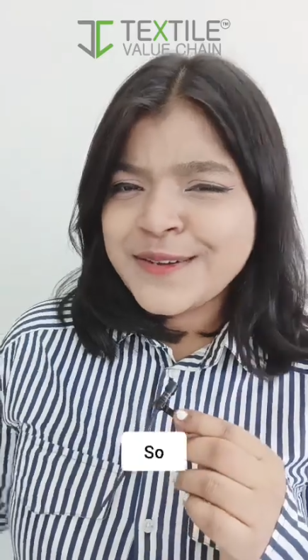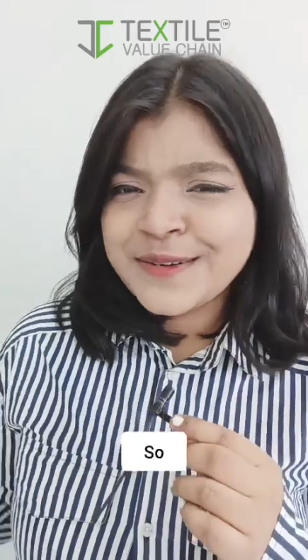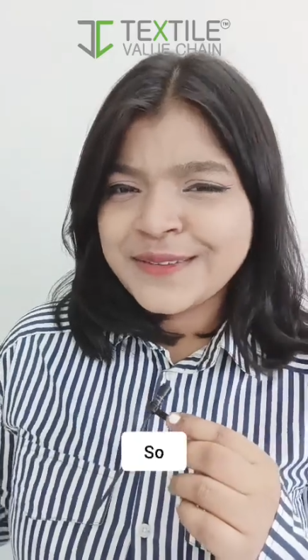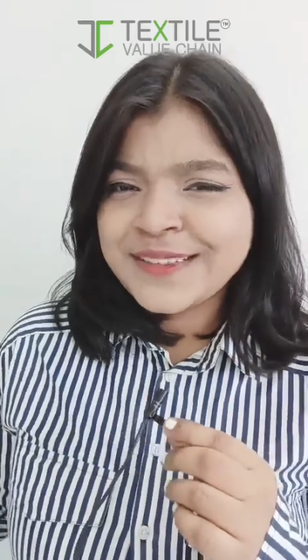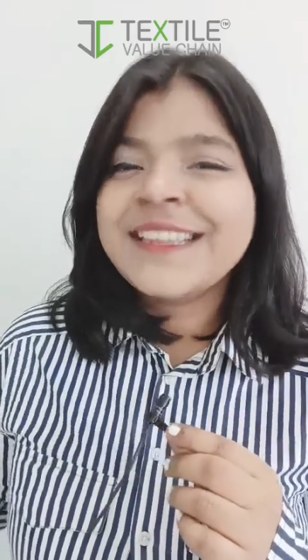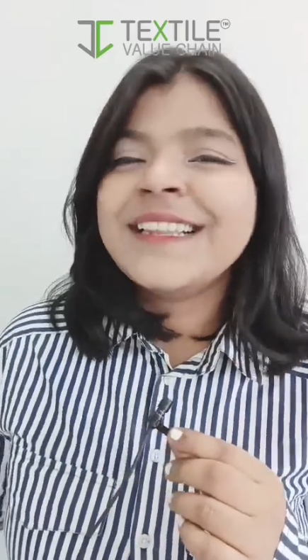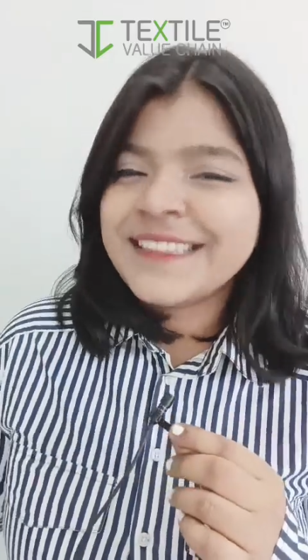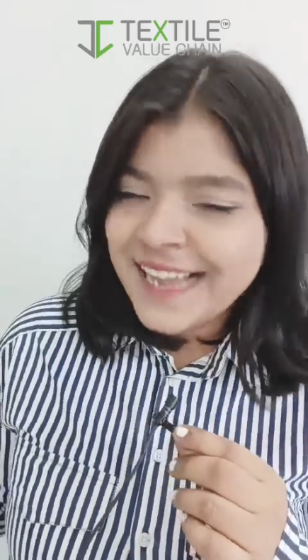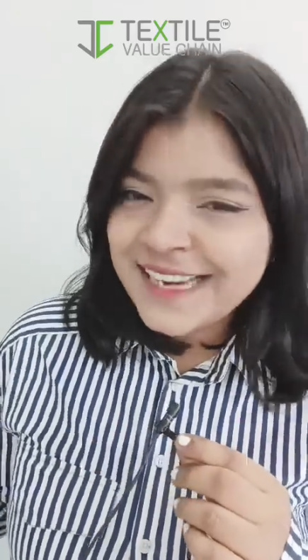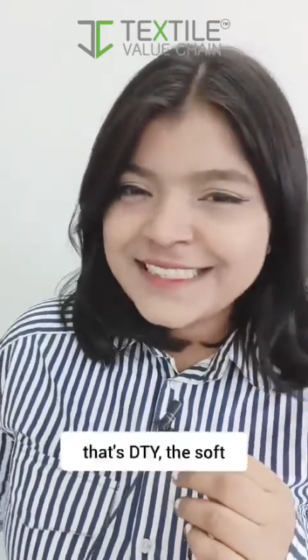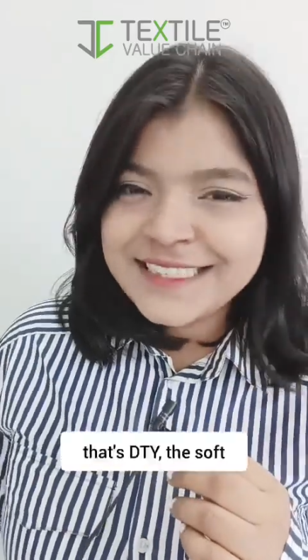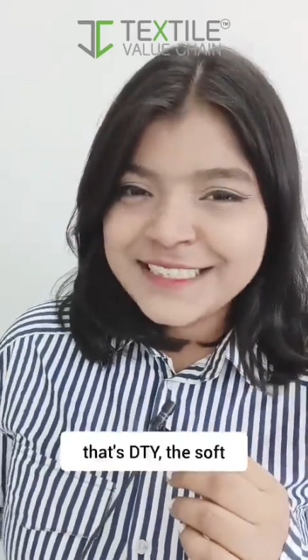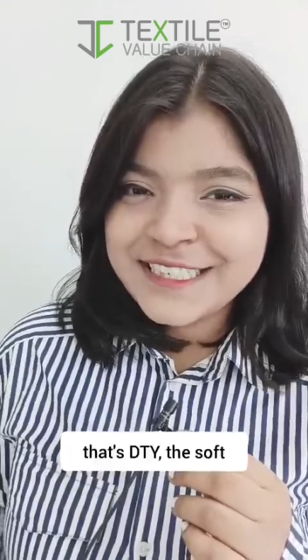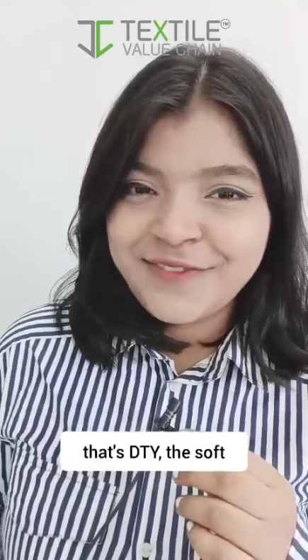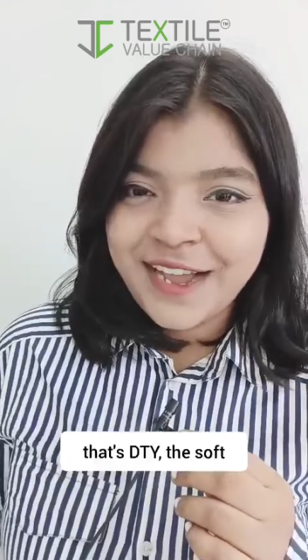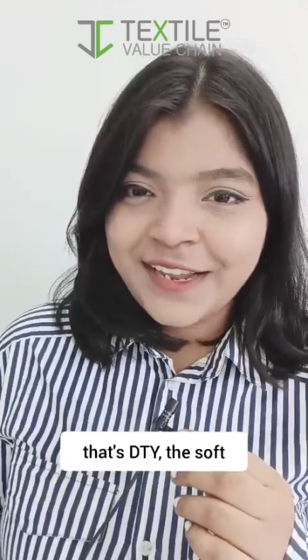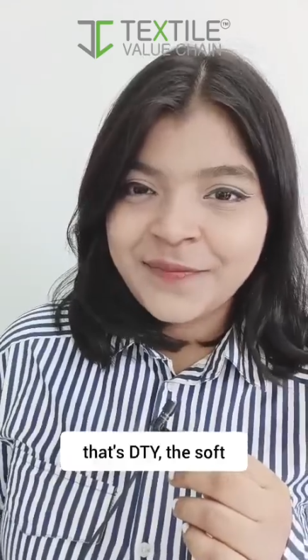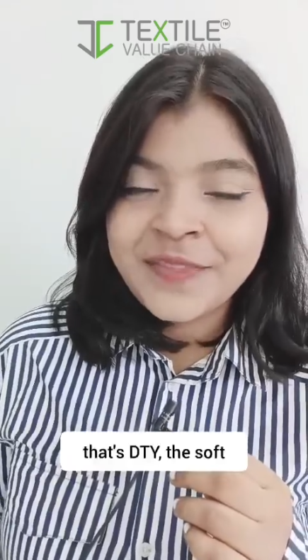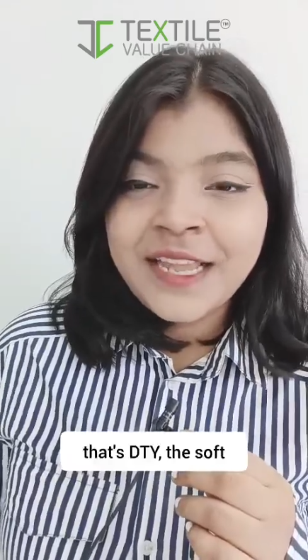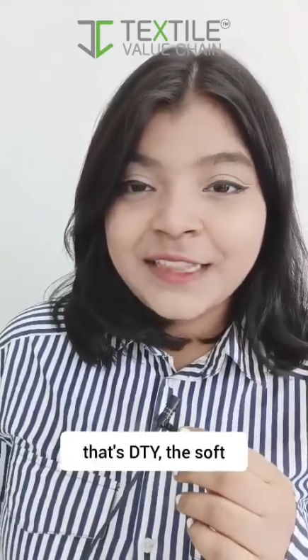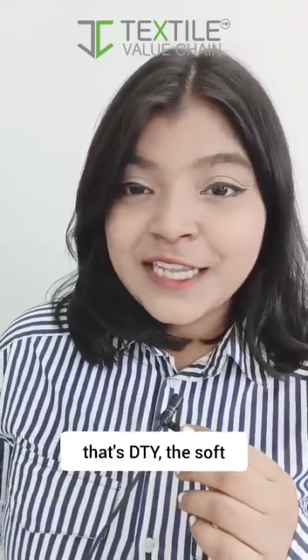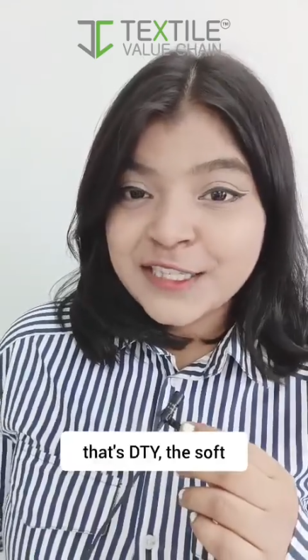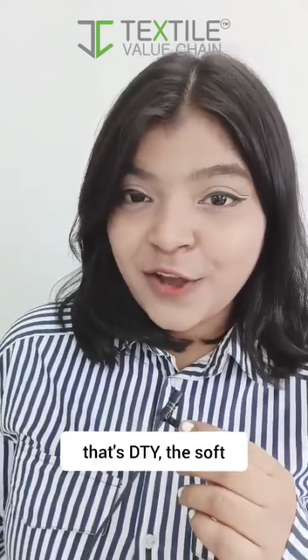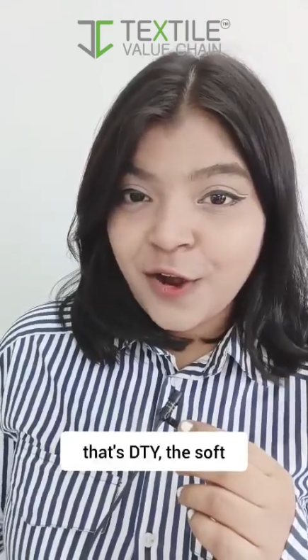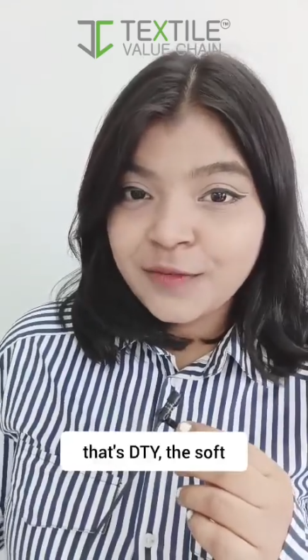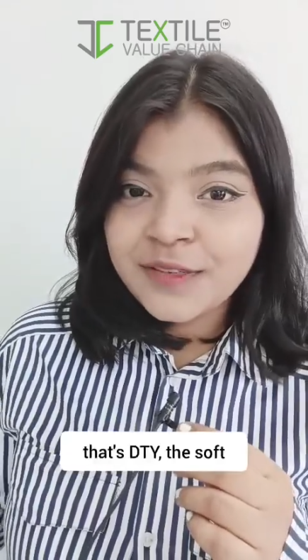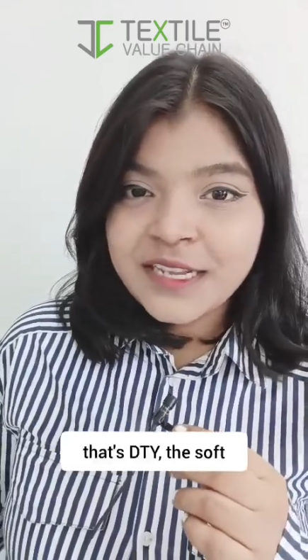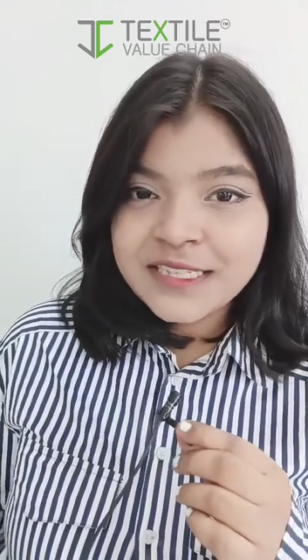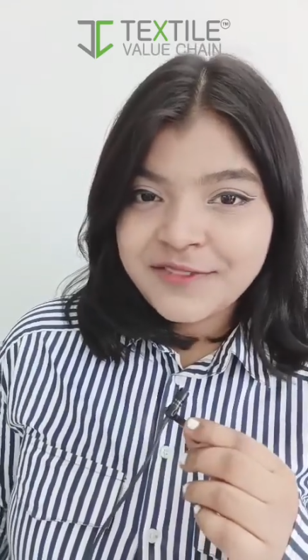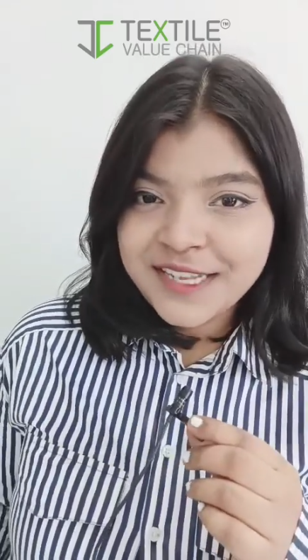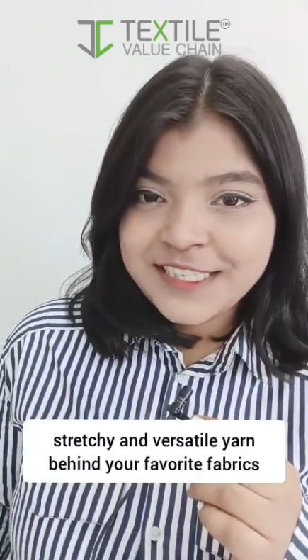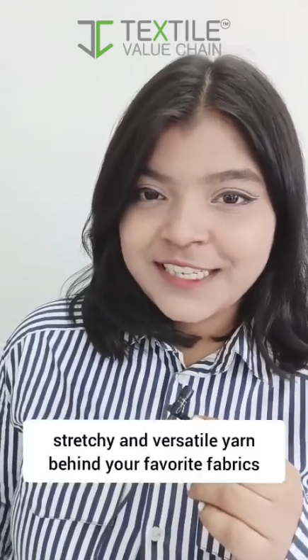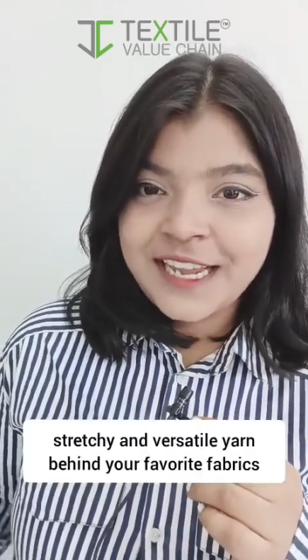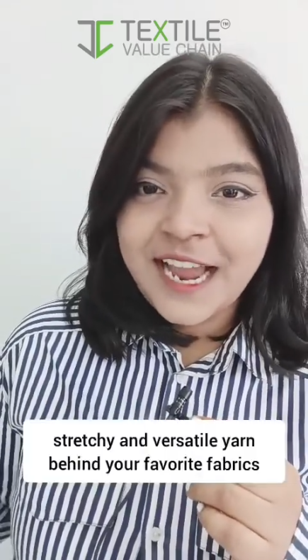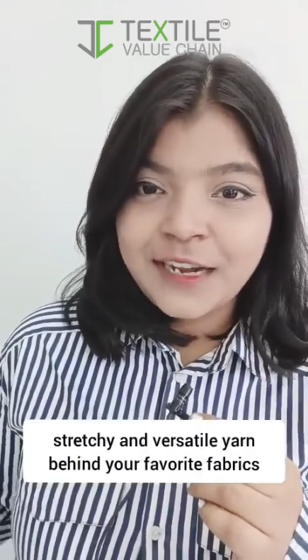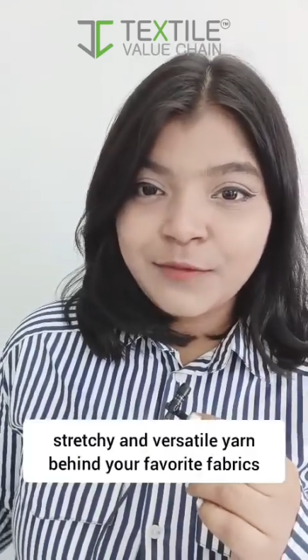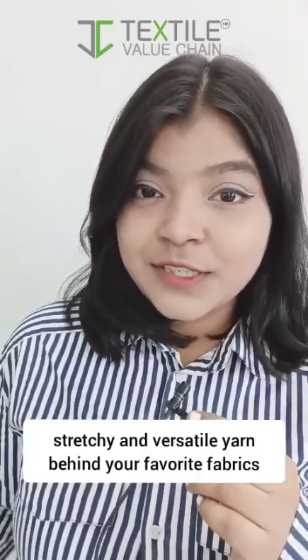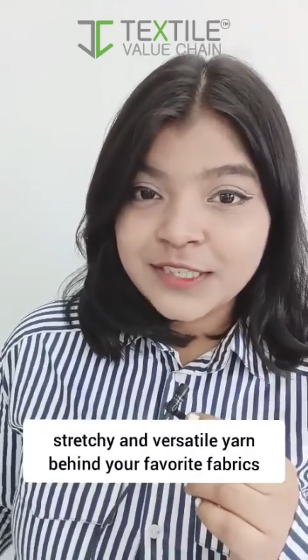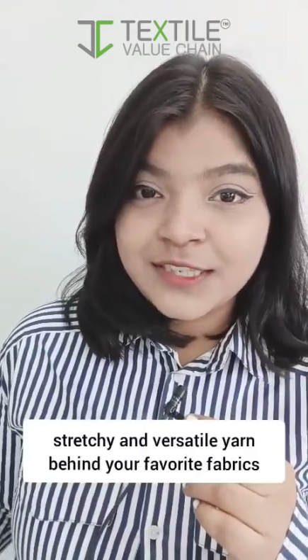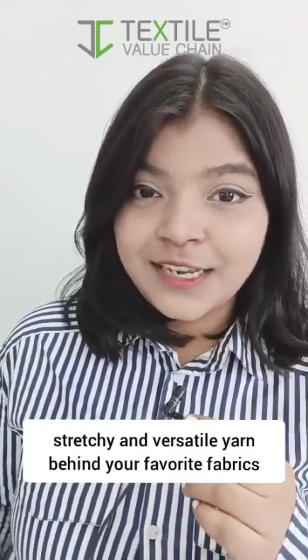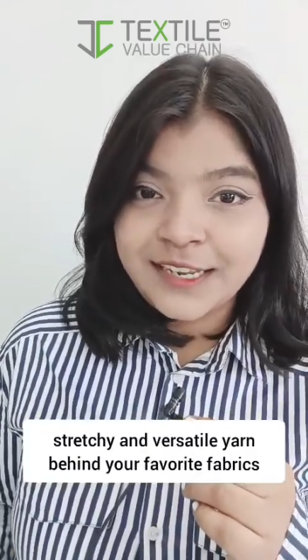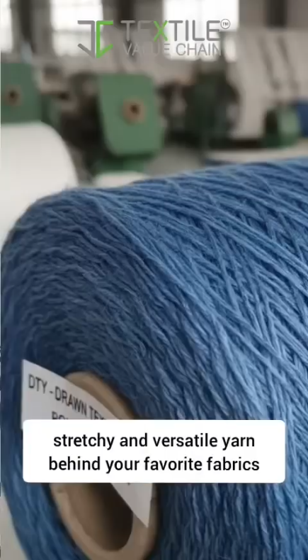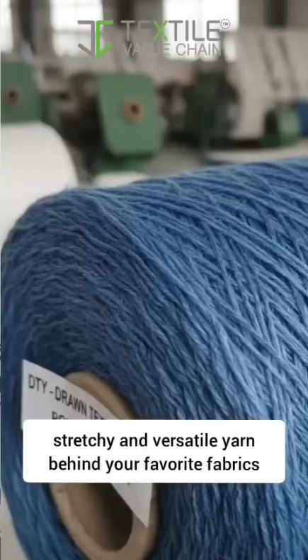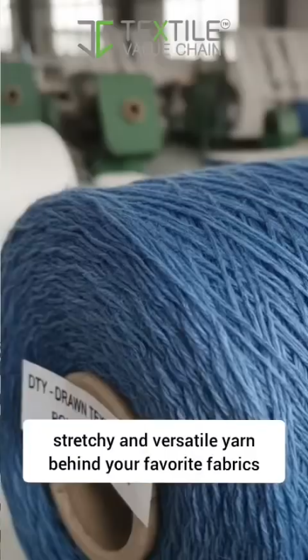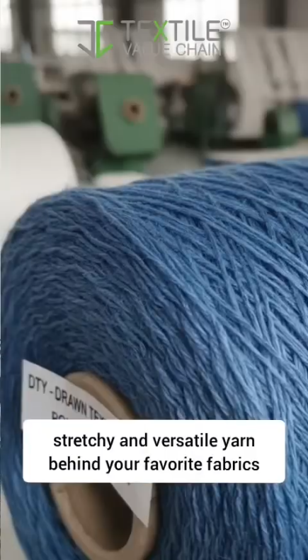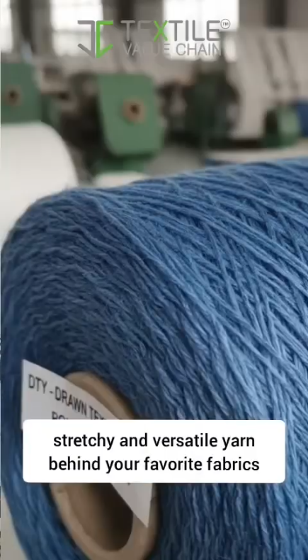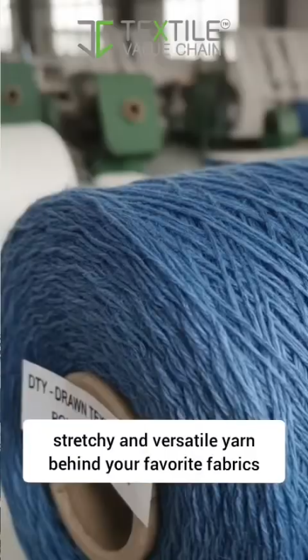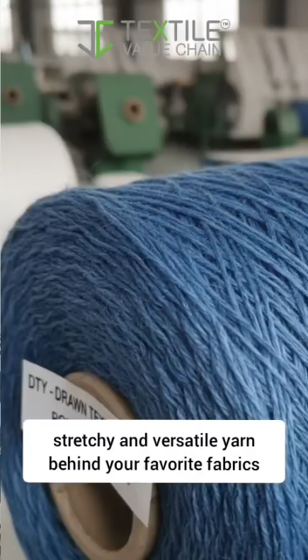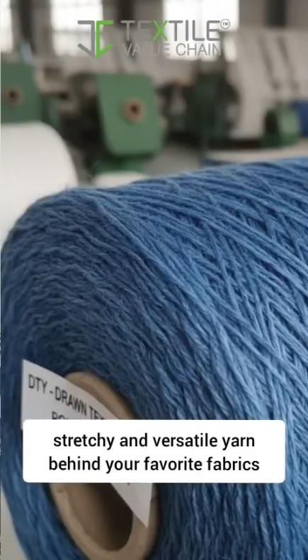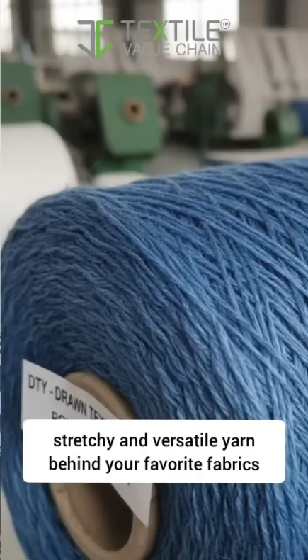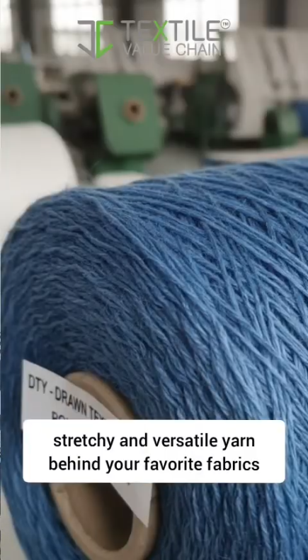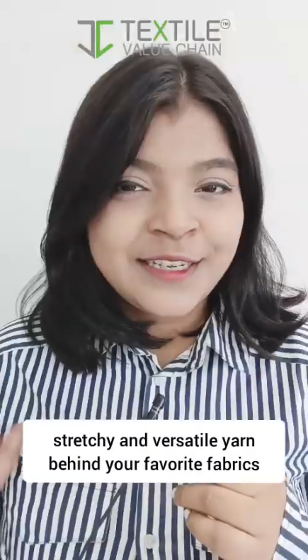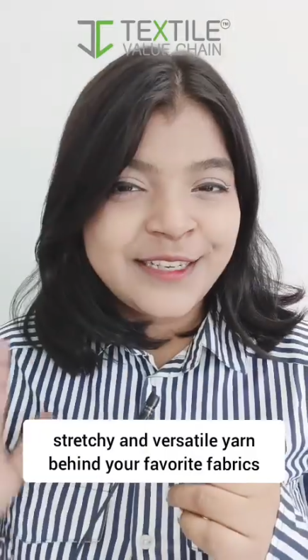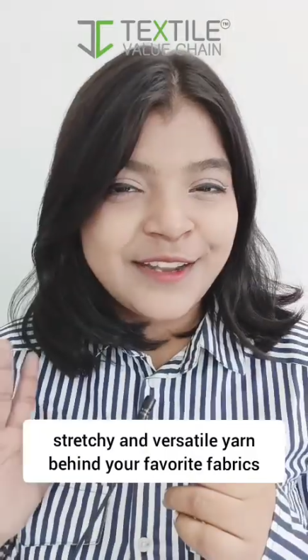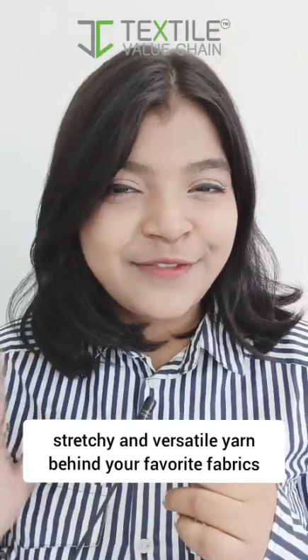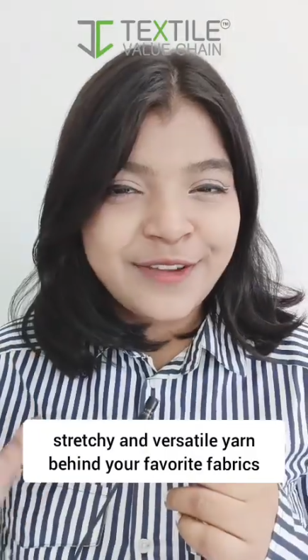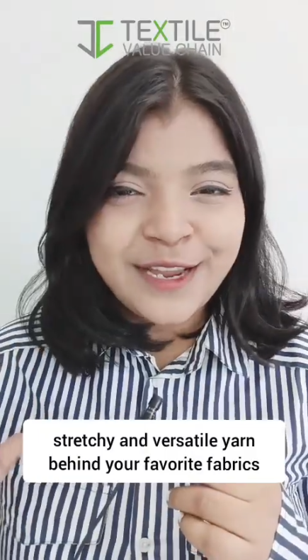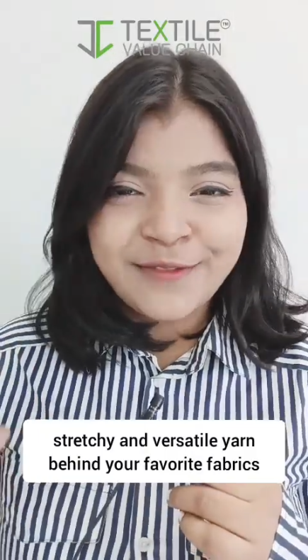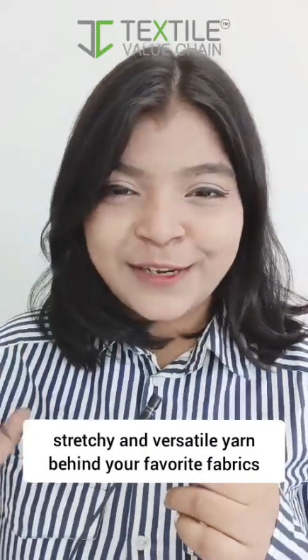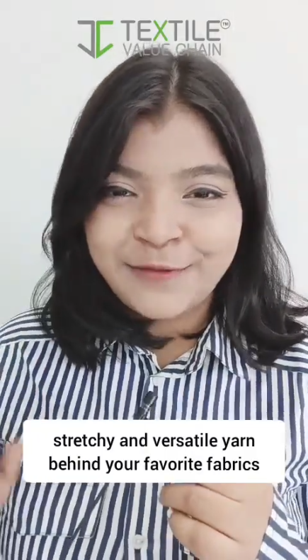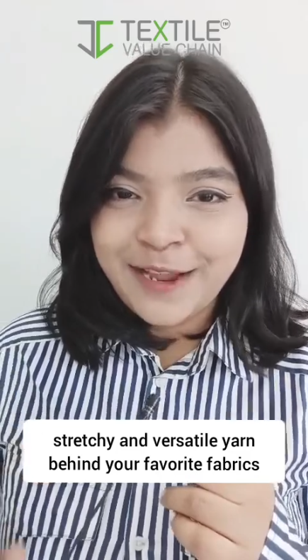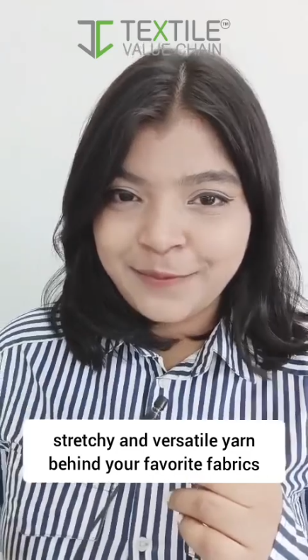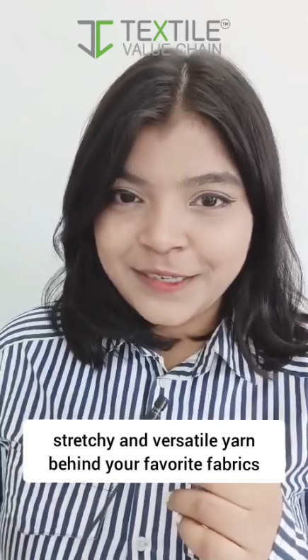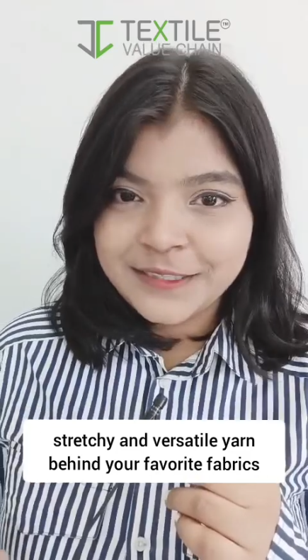So, that's DTY — the soft, stretchy and versatile yarn behind your favorite fabrics.